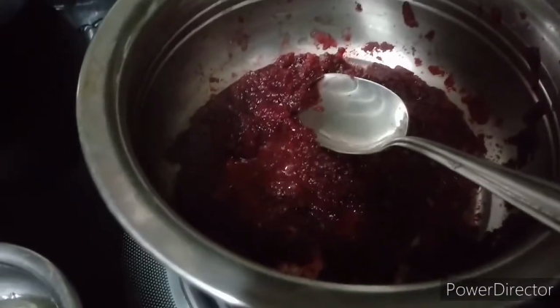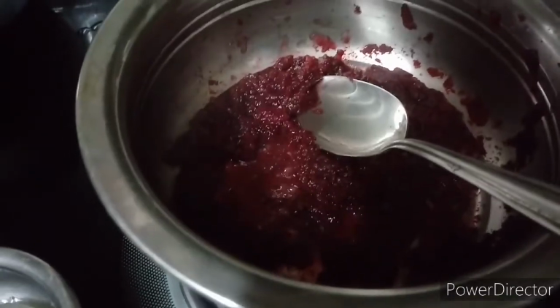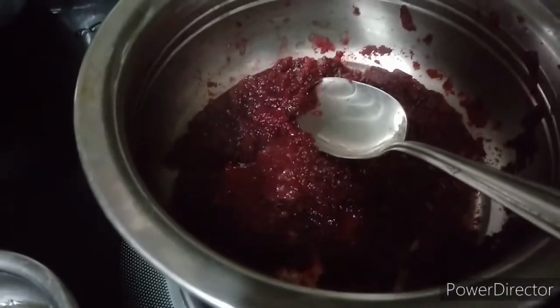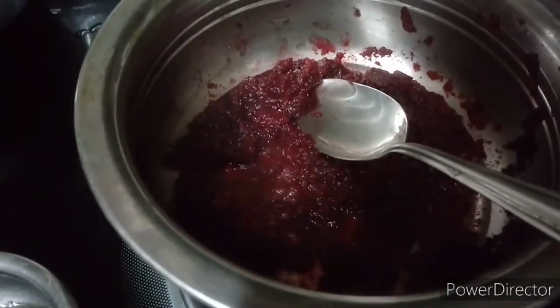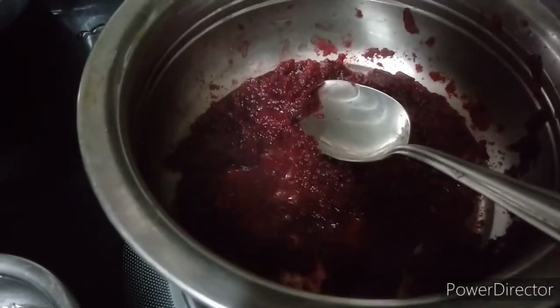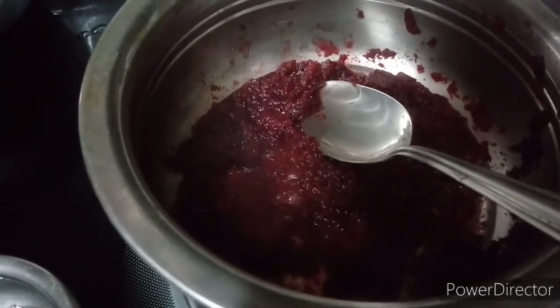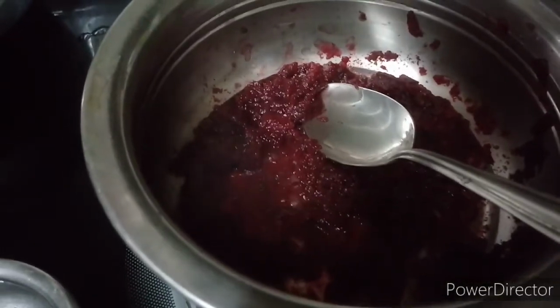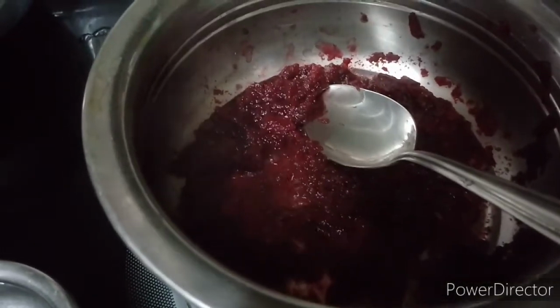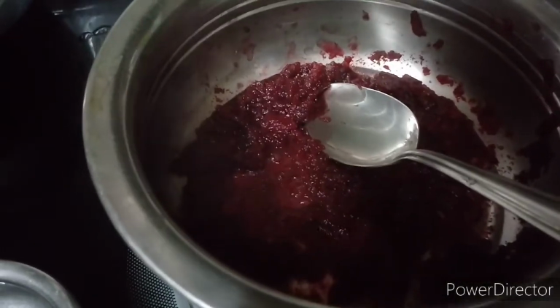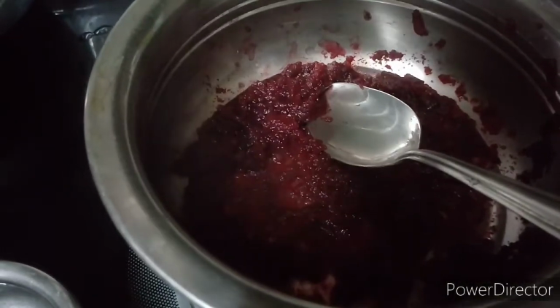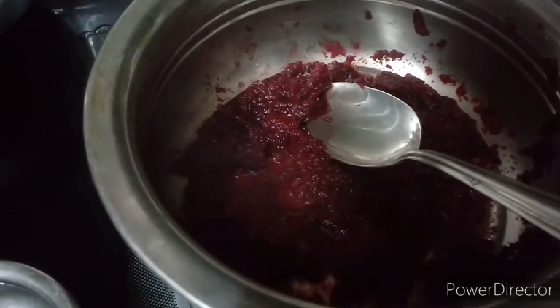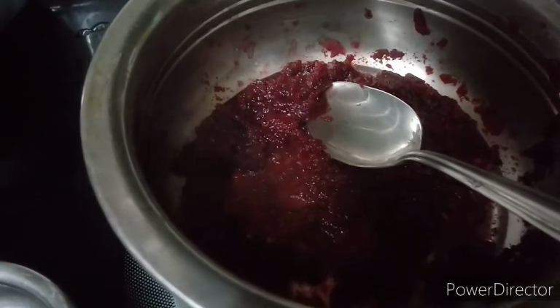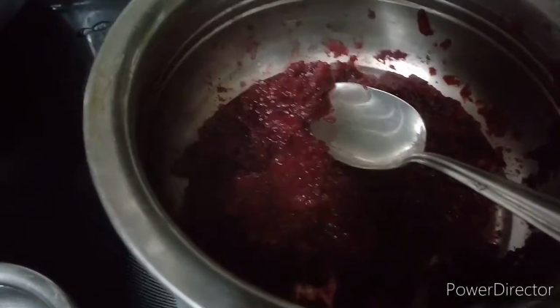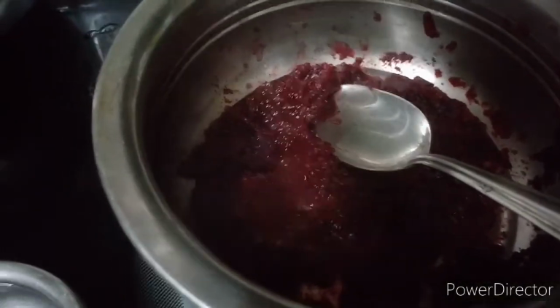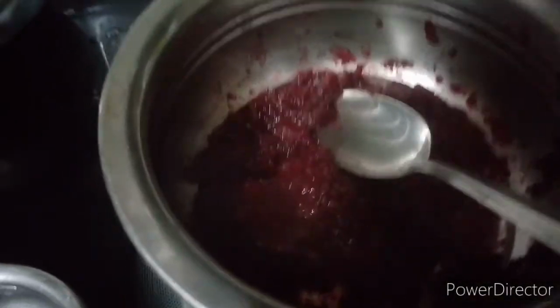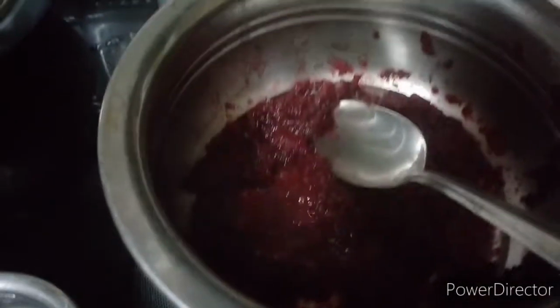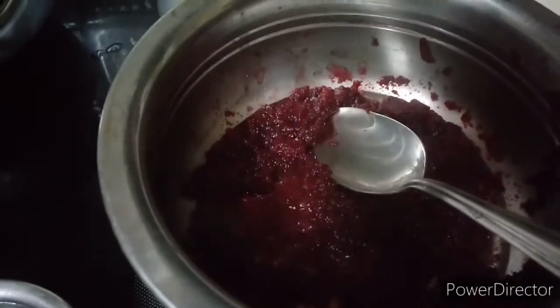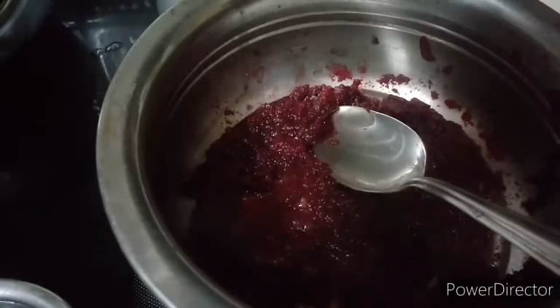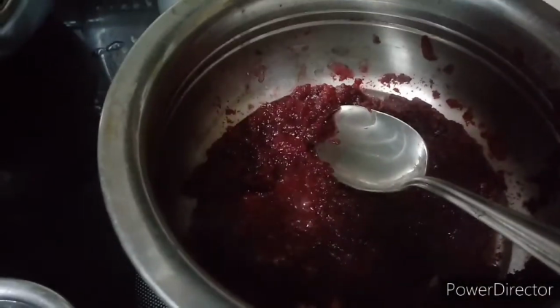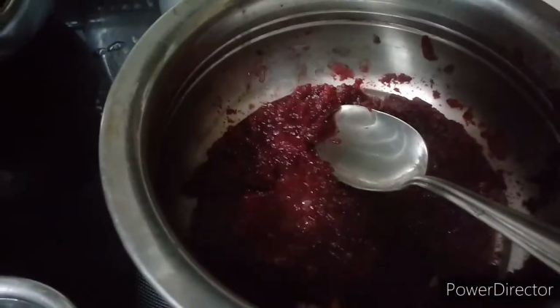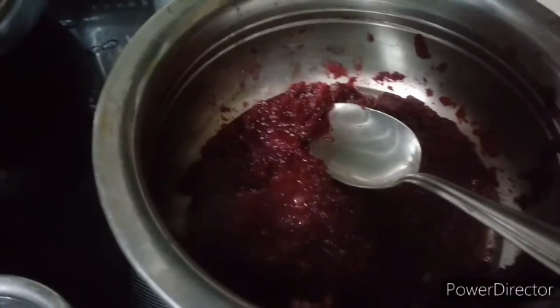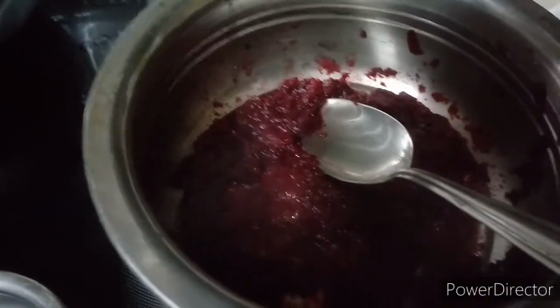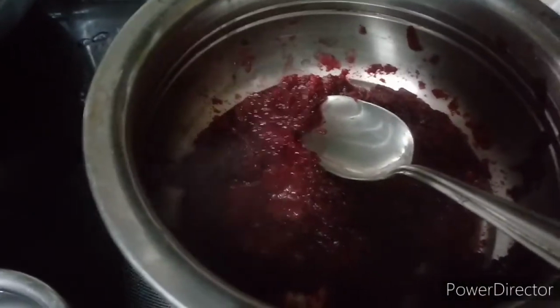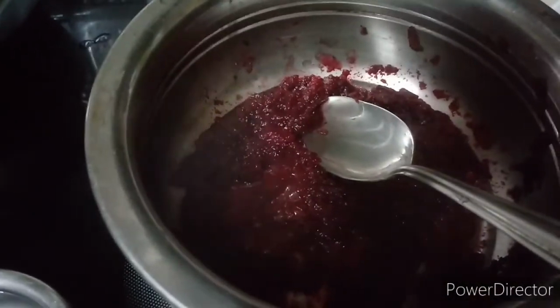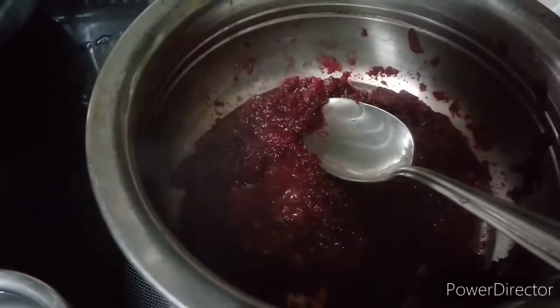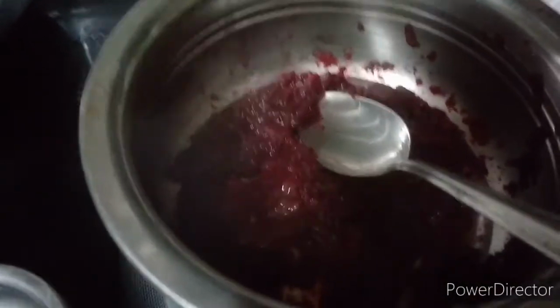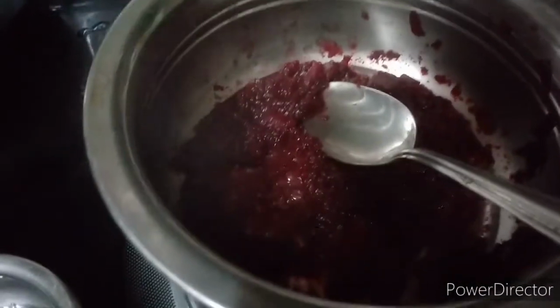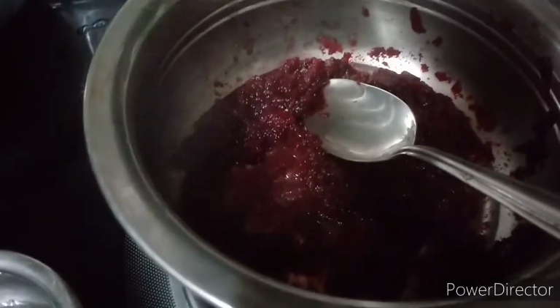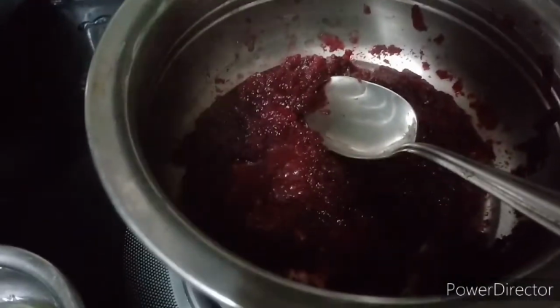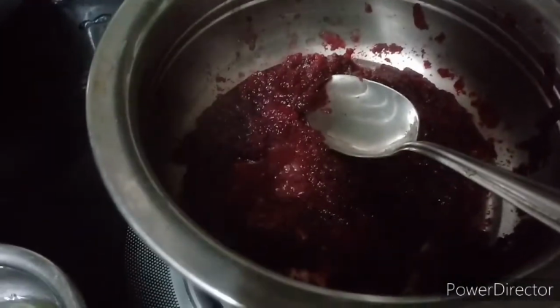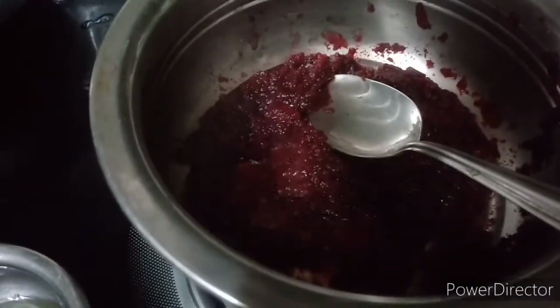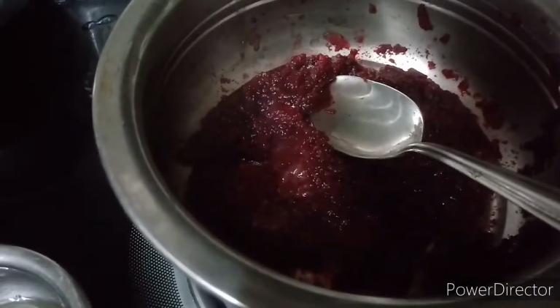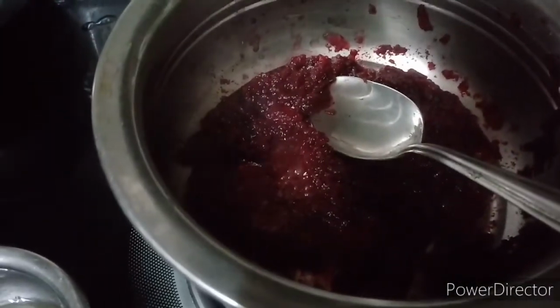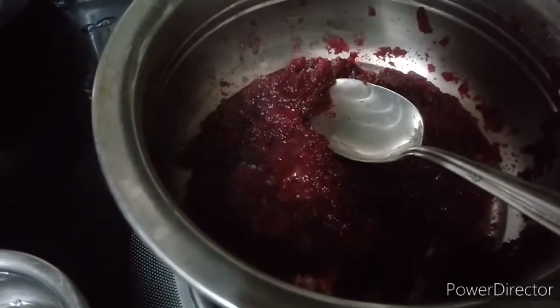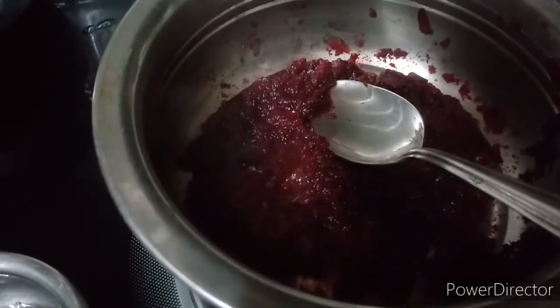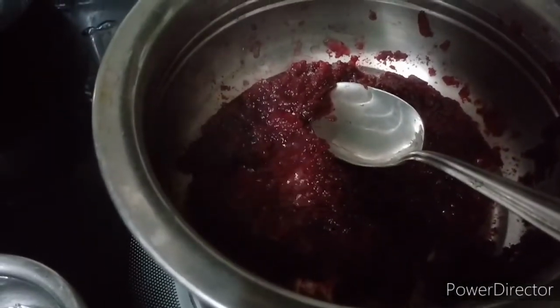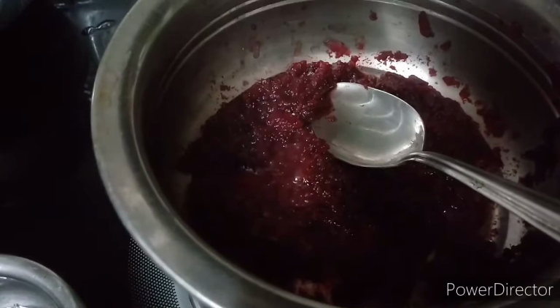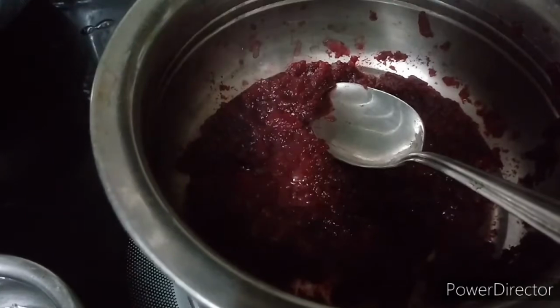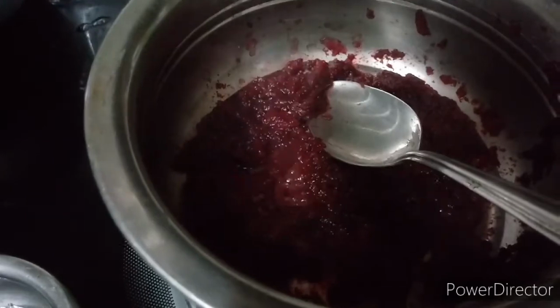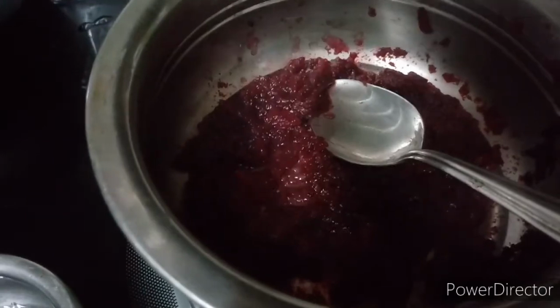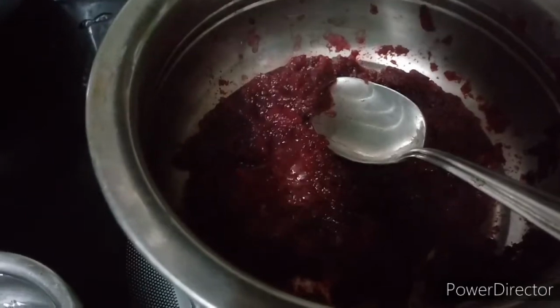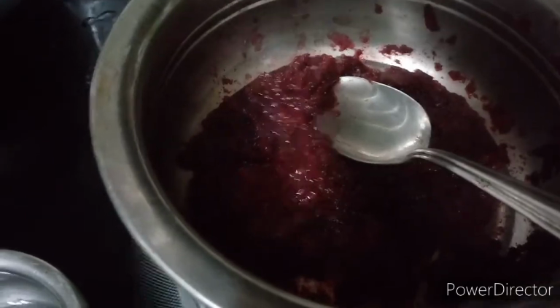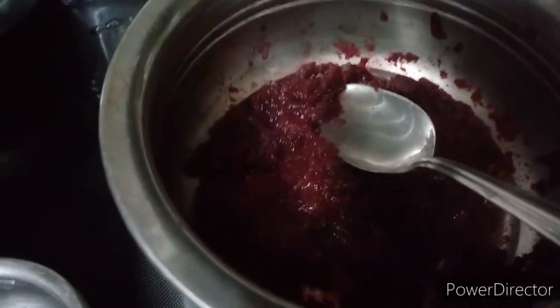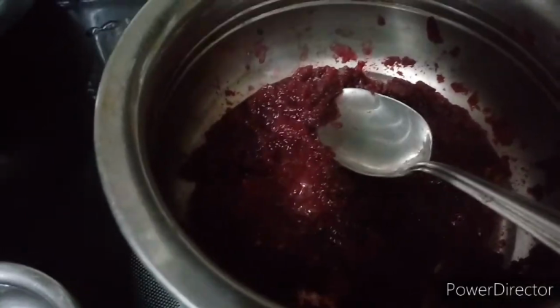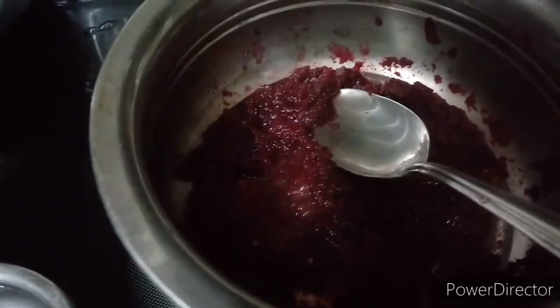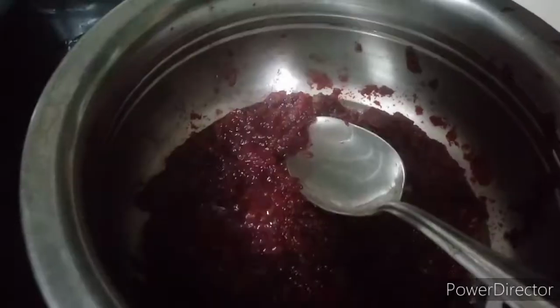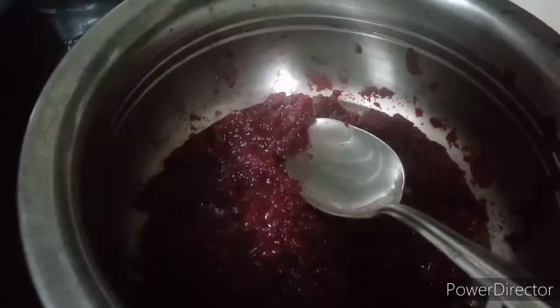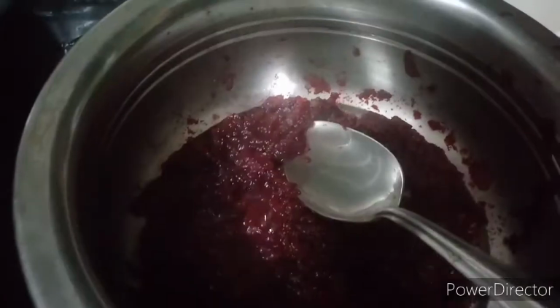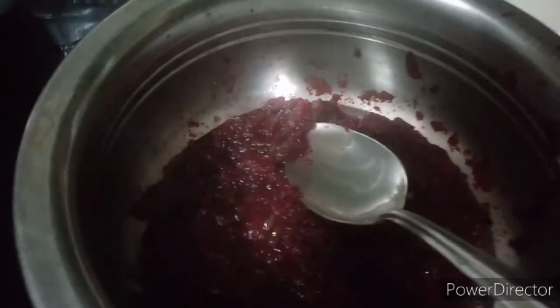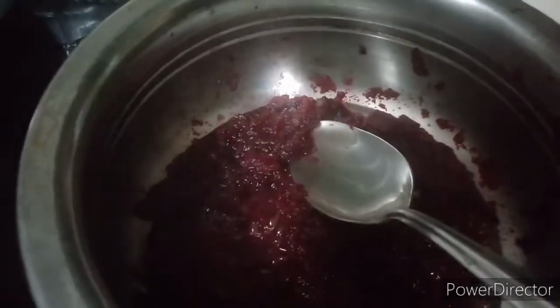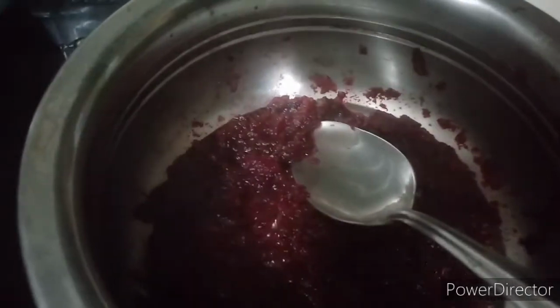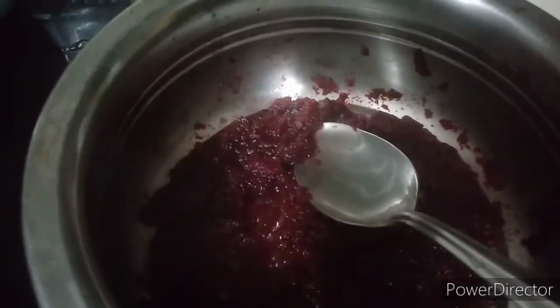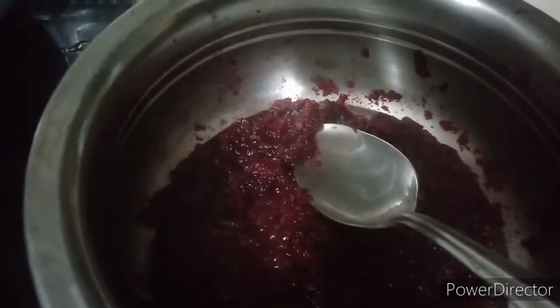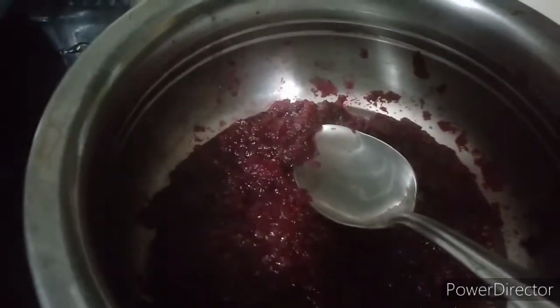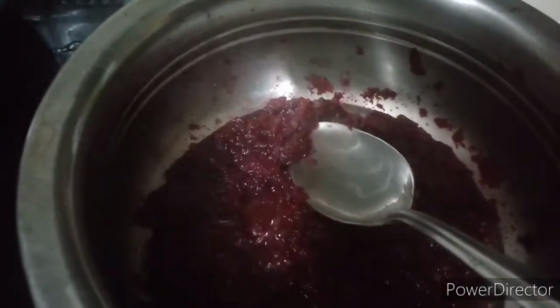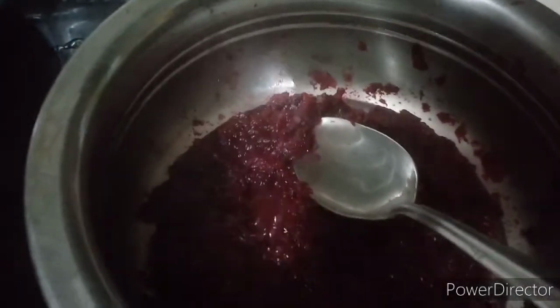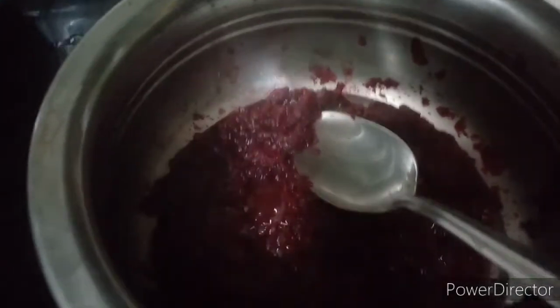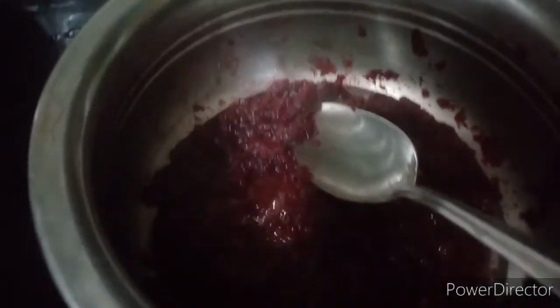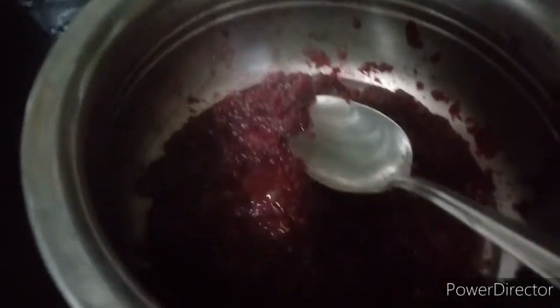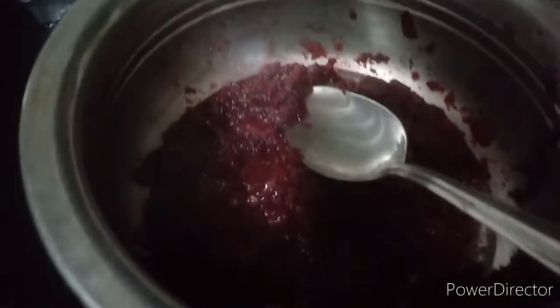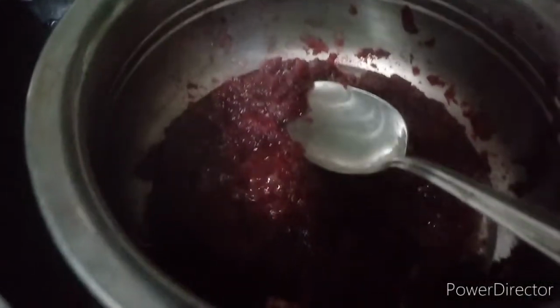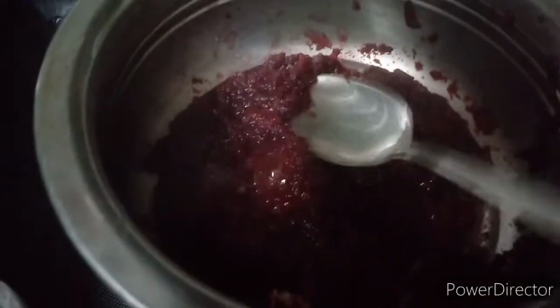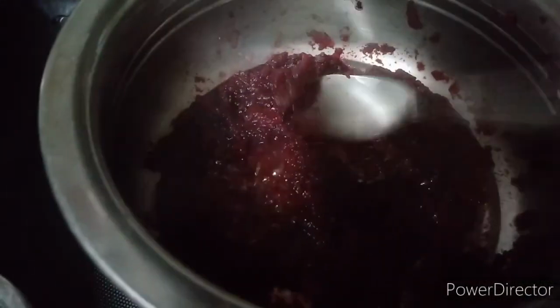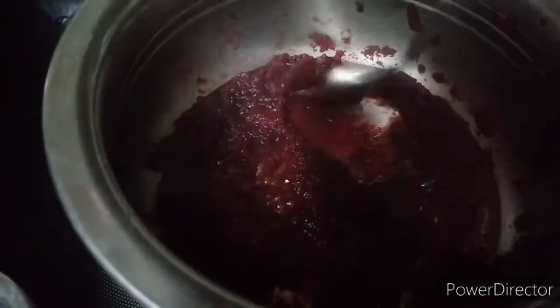Welcome back to Paro's Recipe. I am going to cook a beetroot. We are going to cook this recipe.